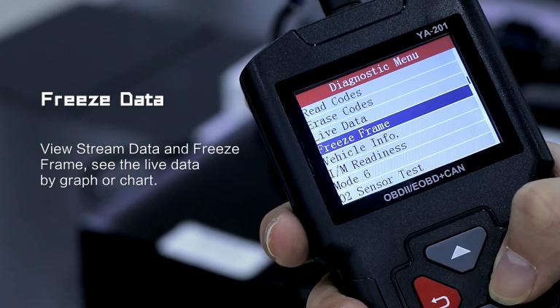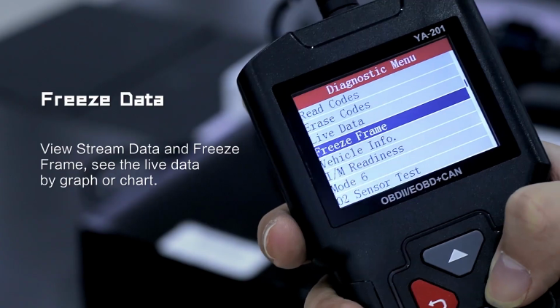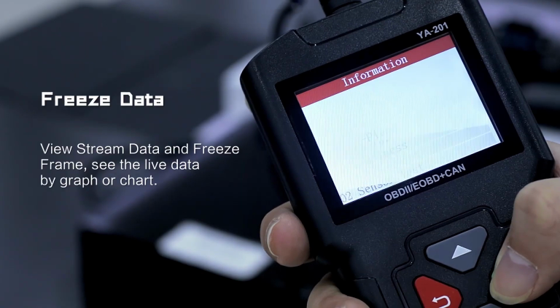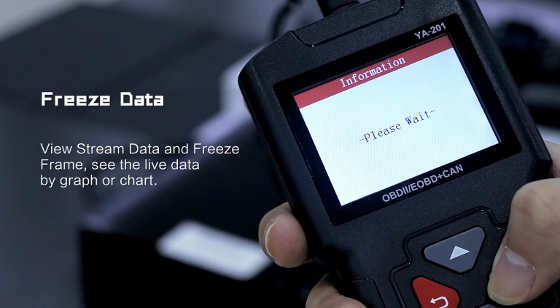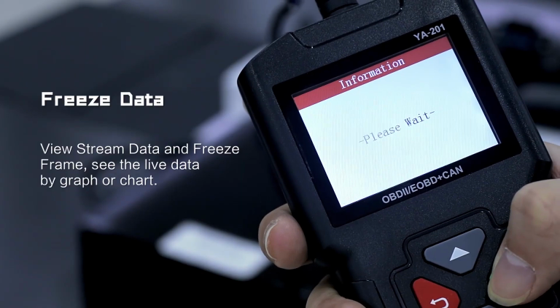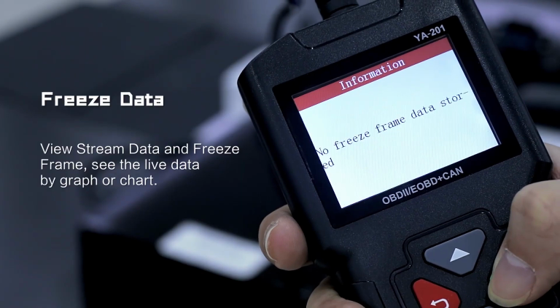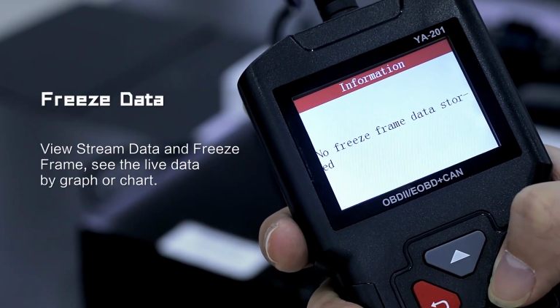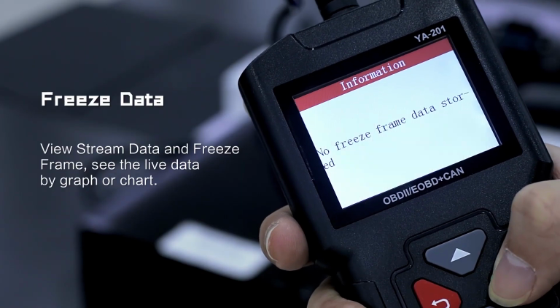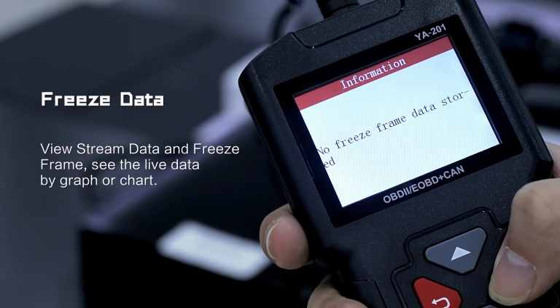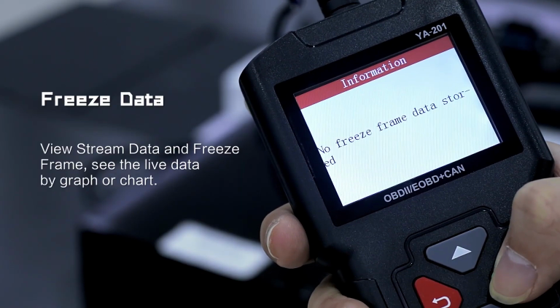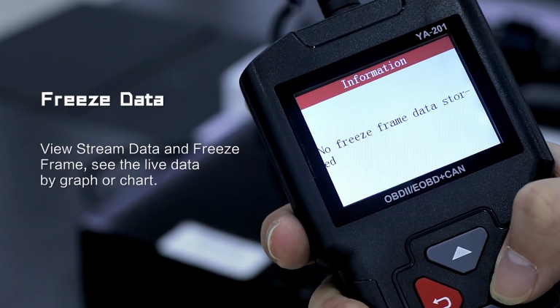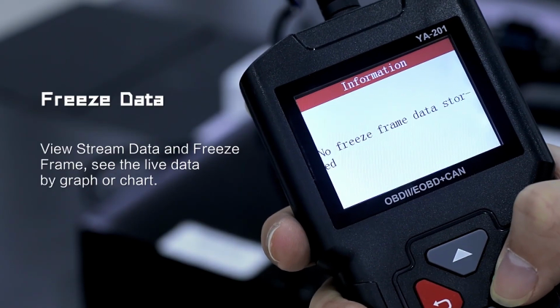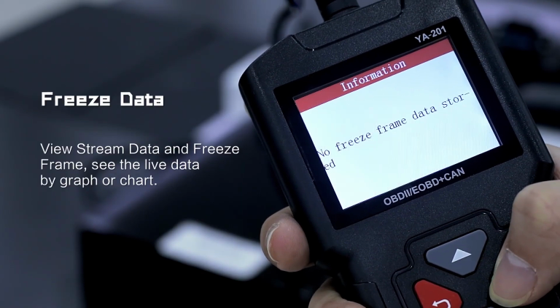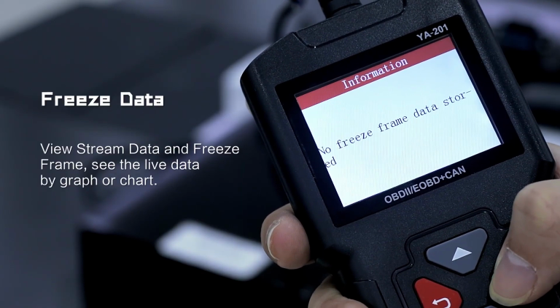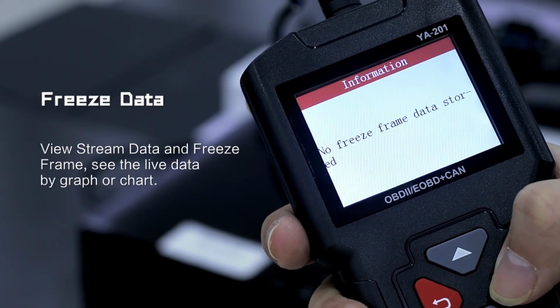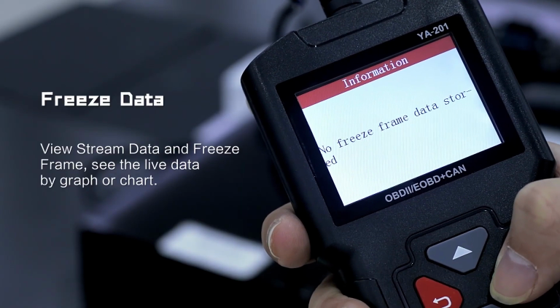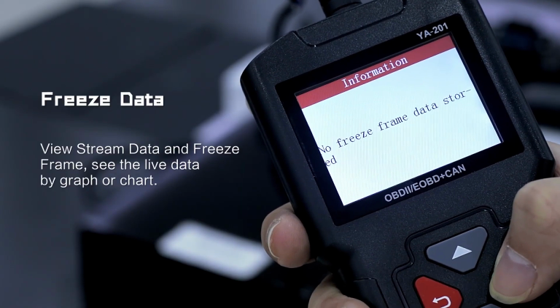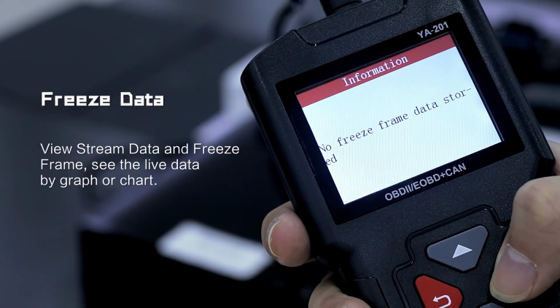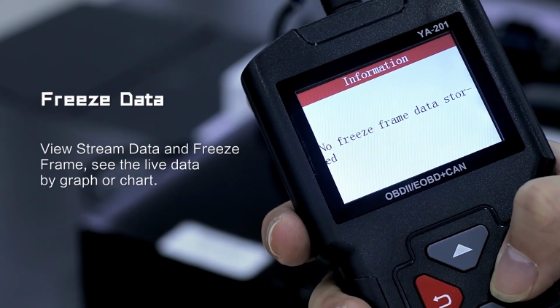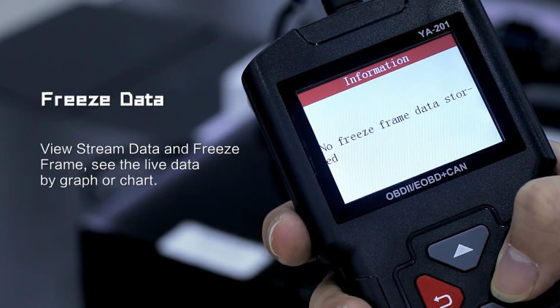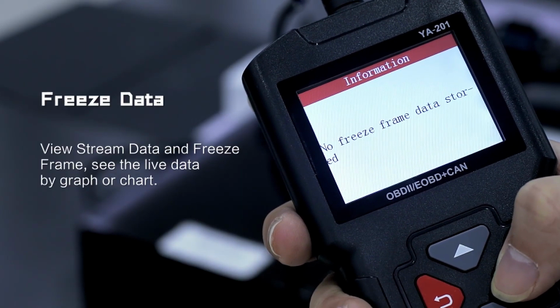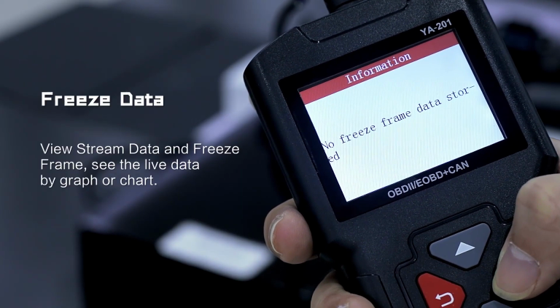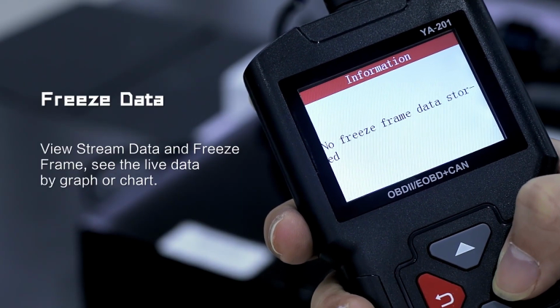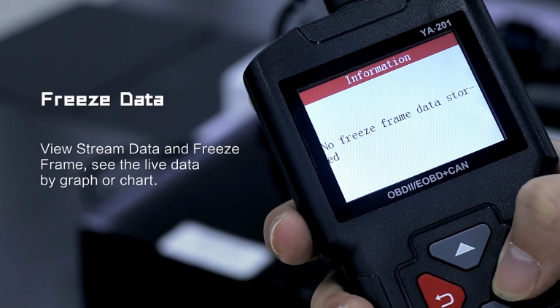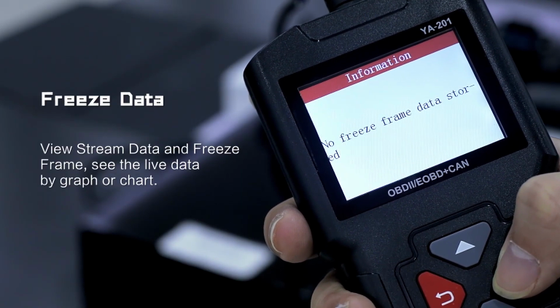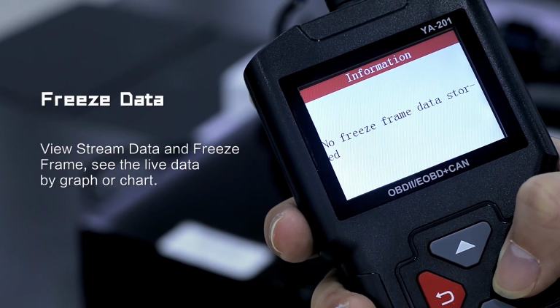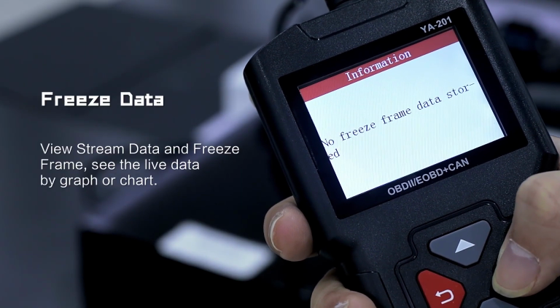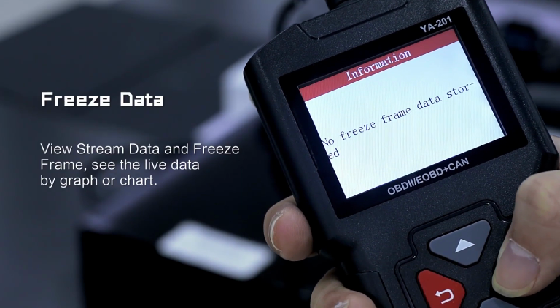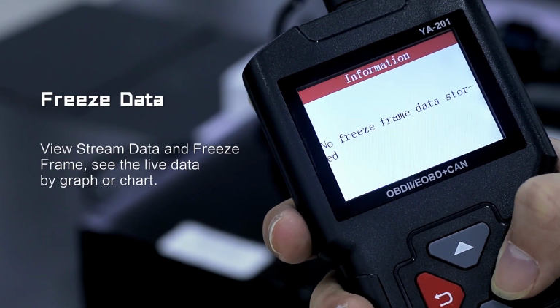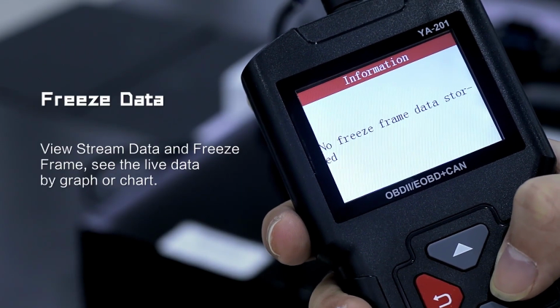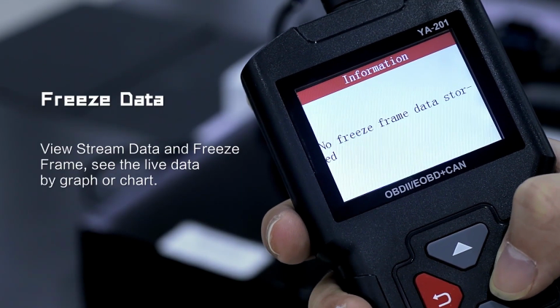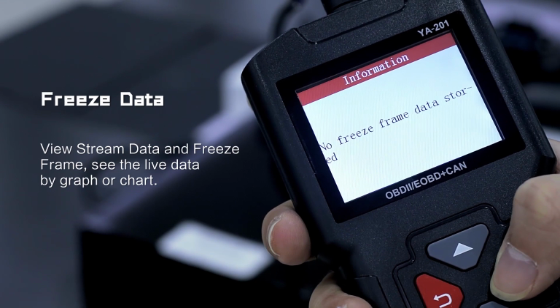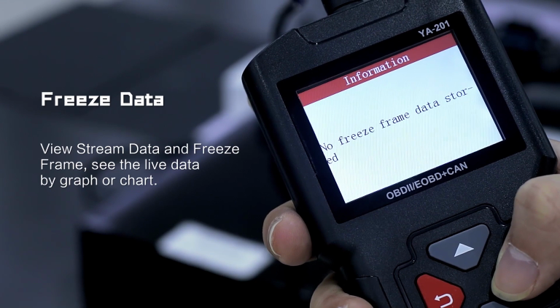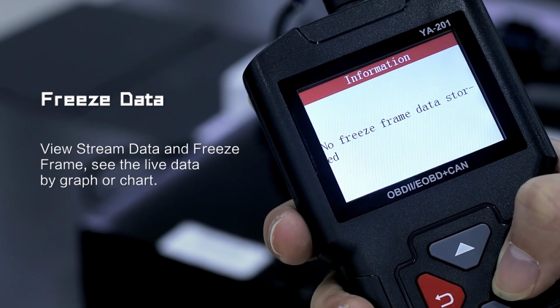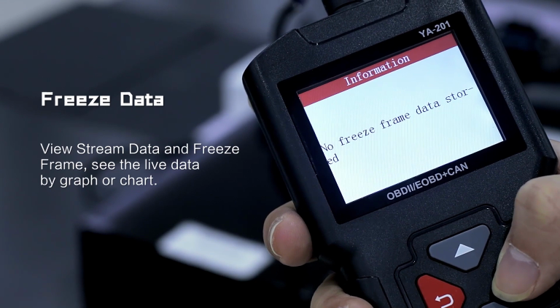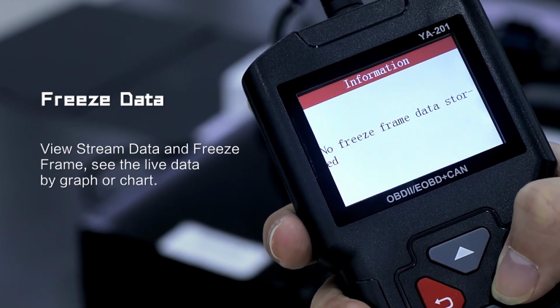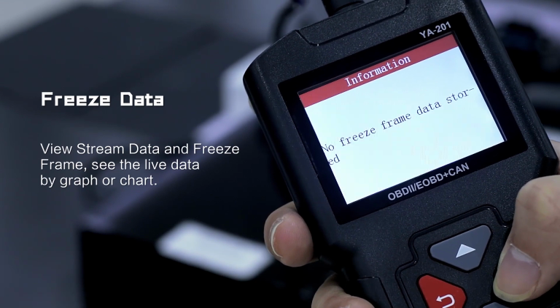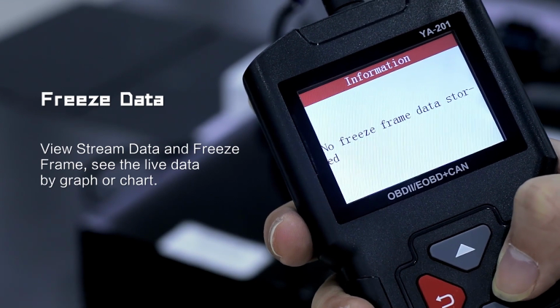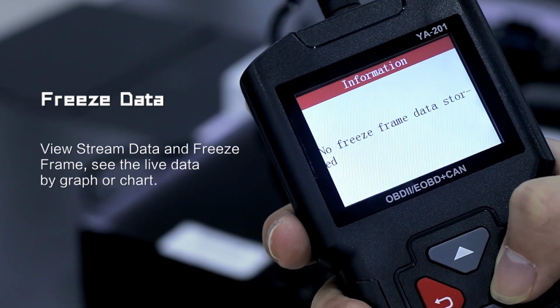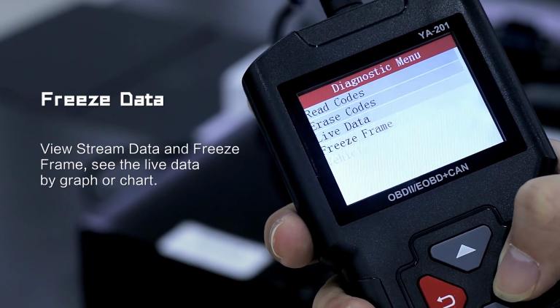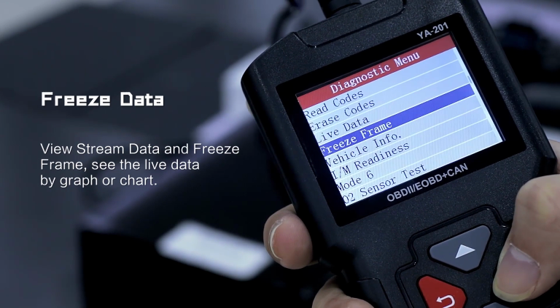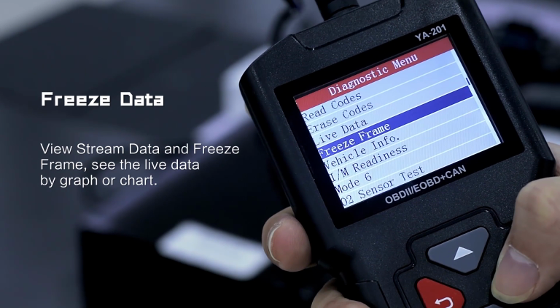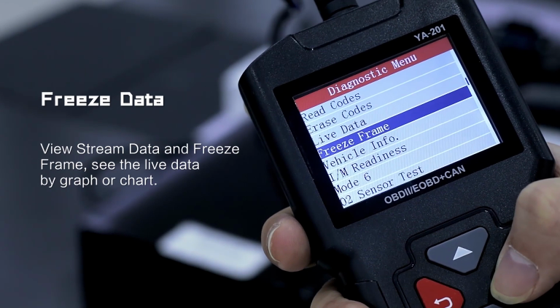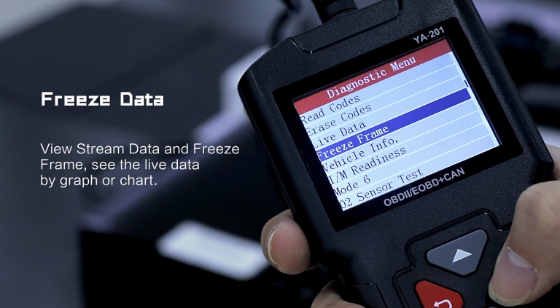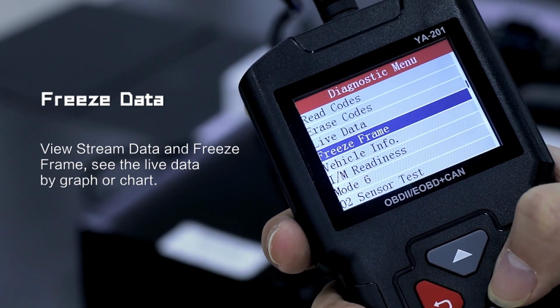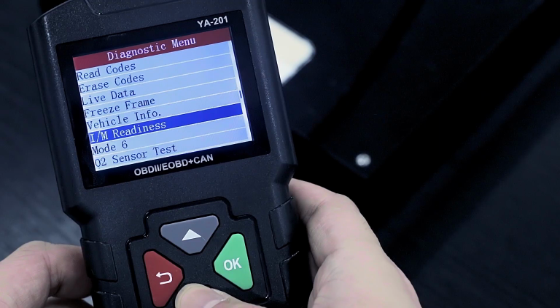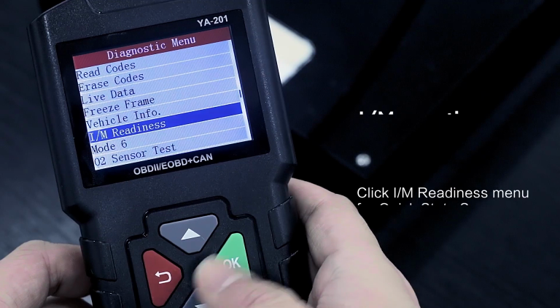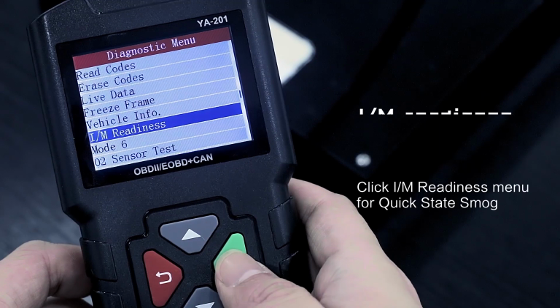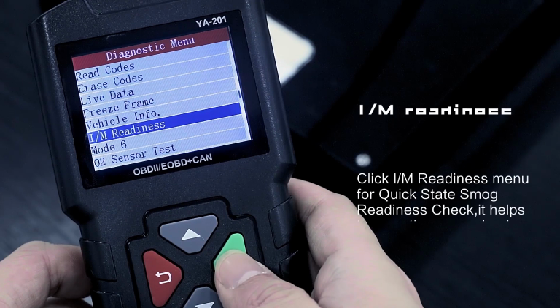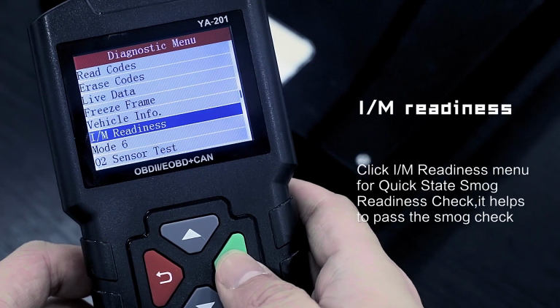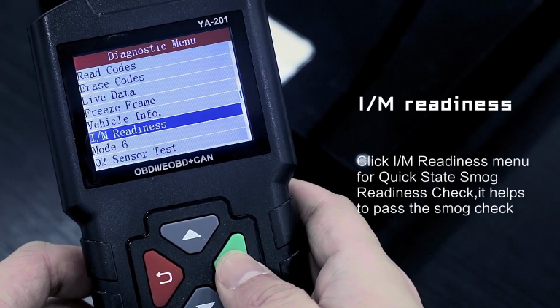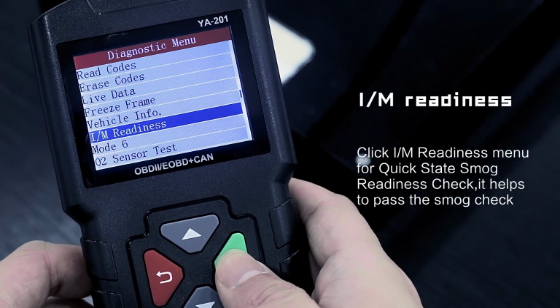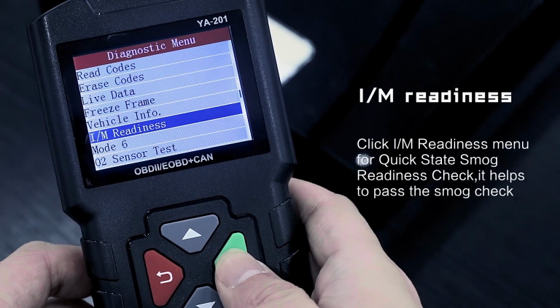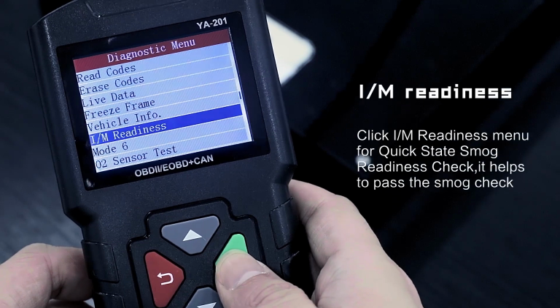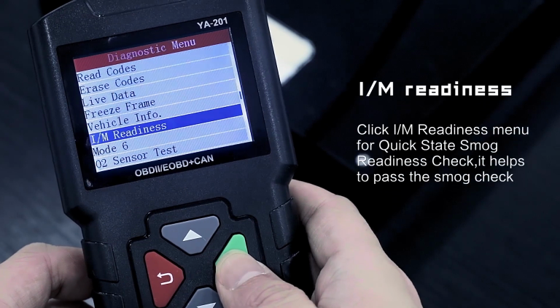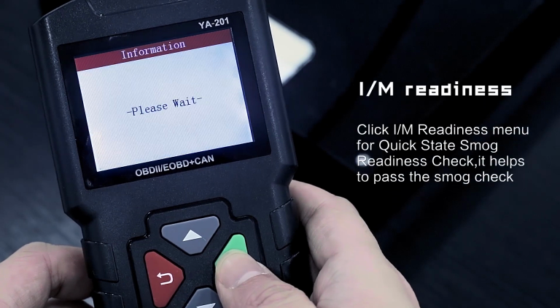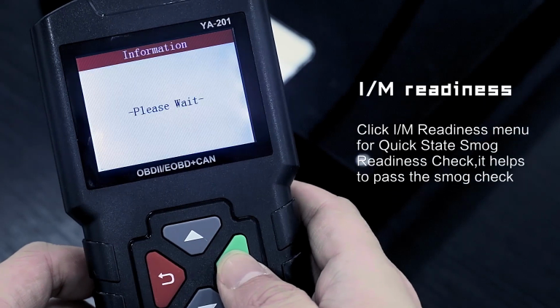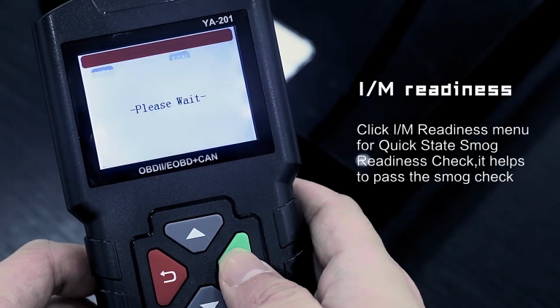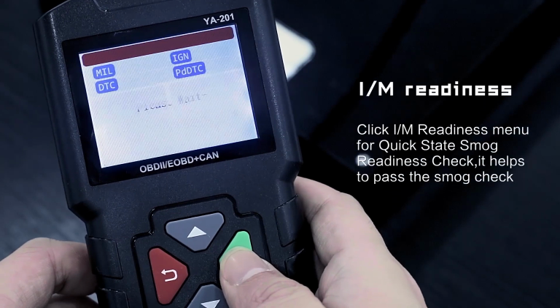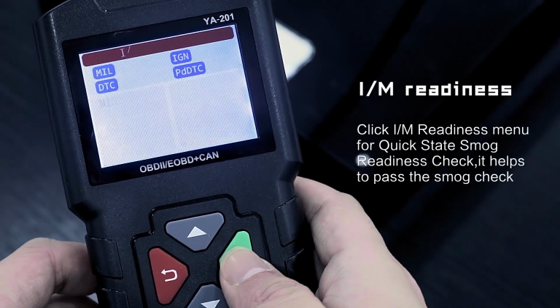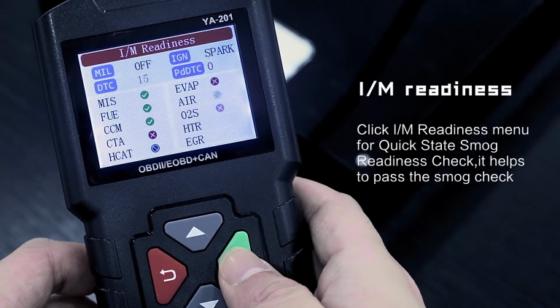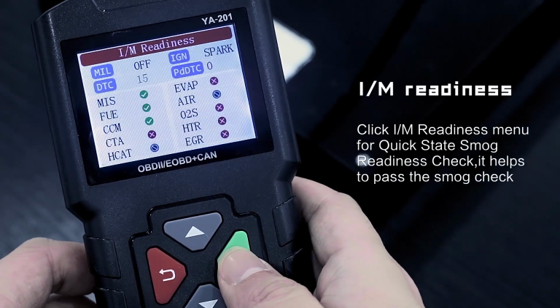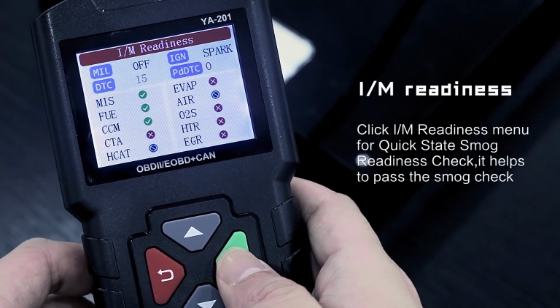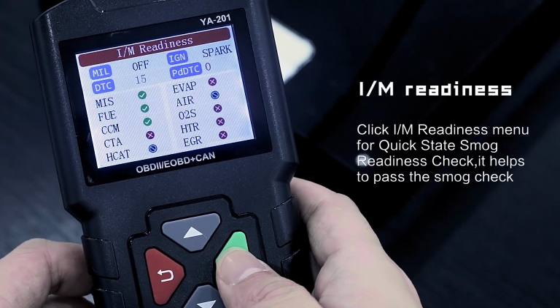View freeze data stream and freeze frame live data by graphical chart. I/M readiness check for smog check.